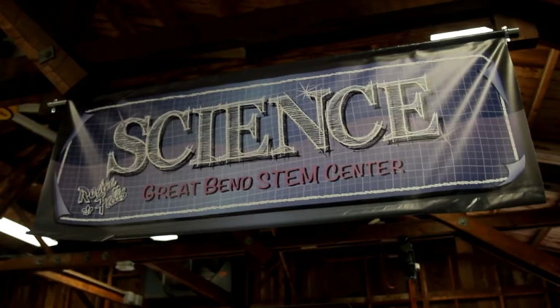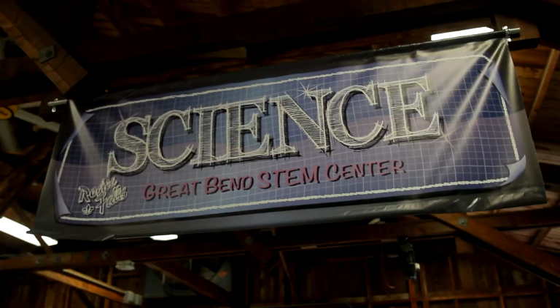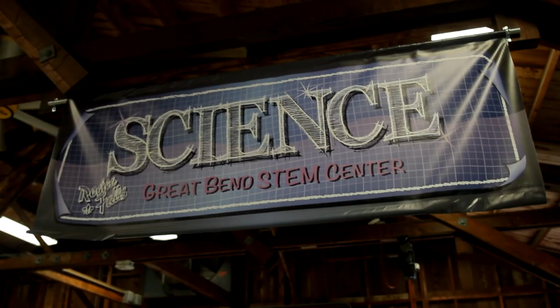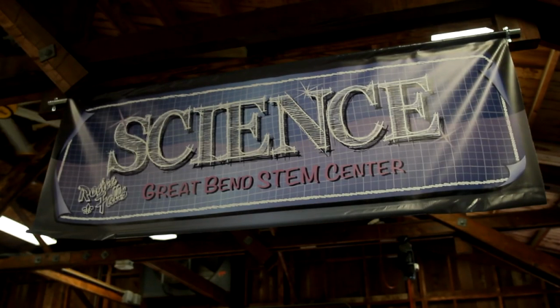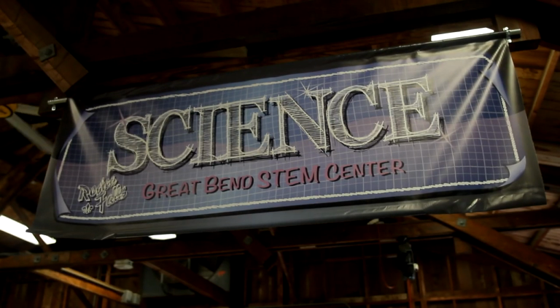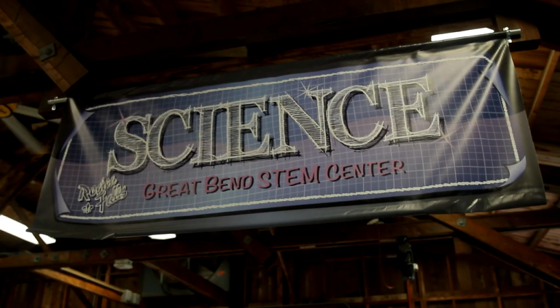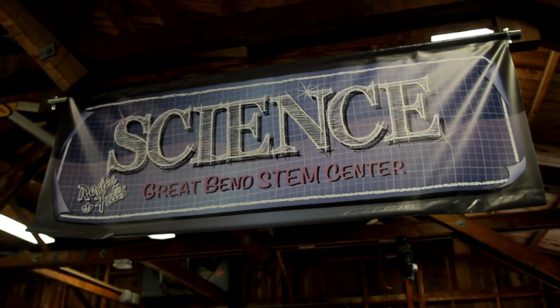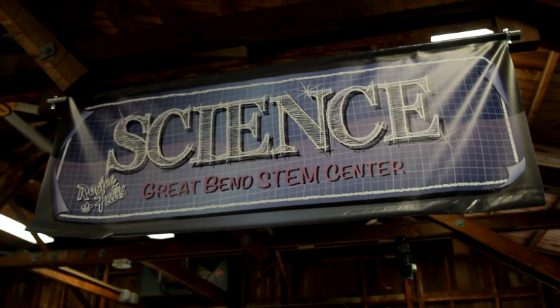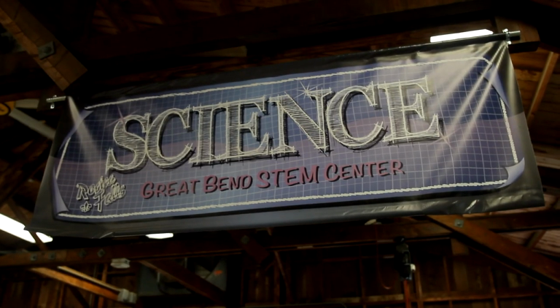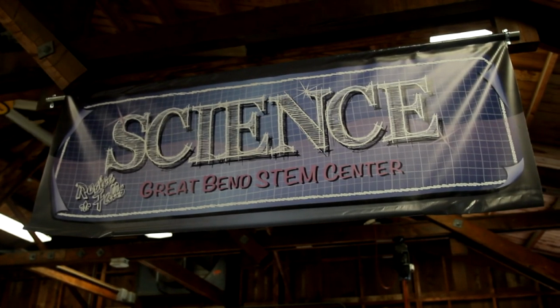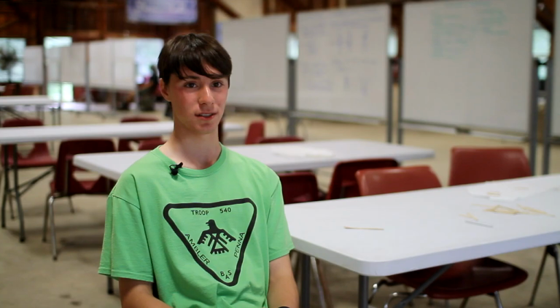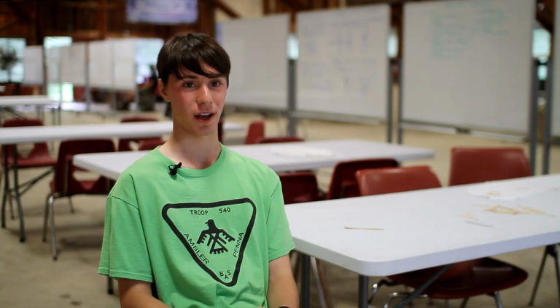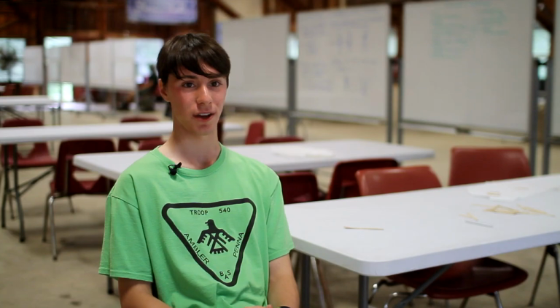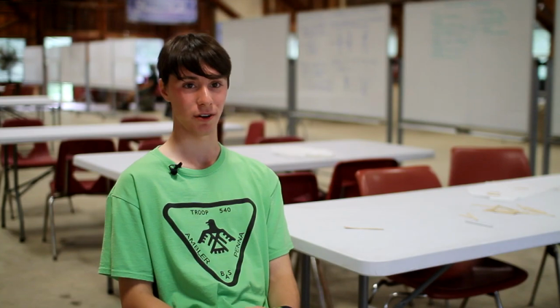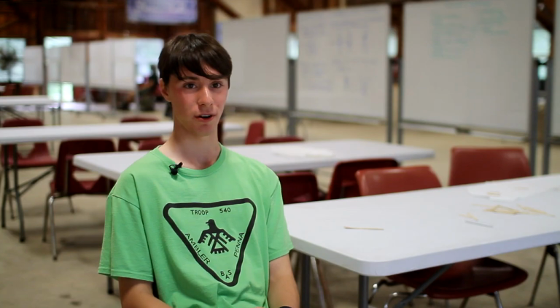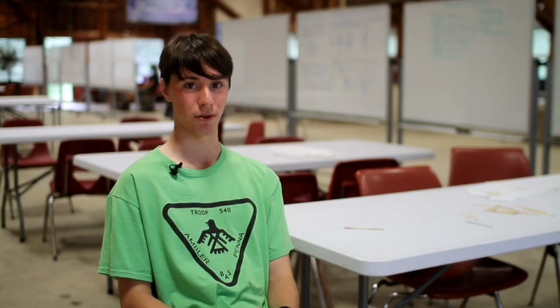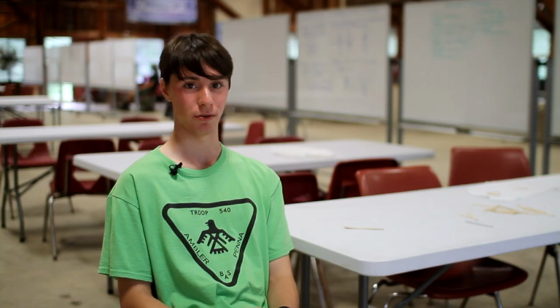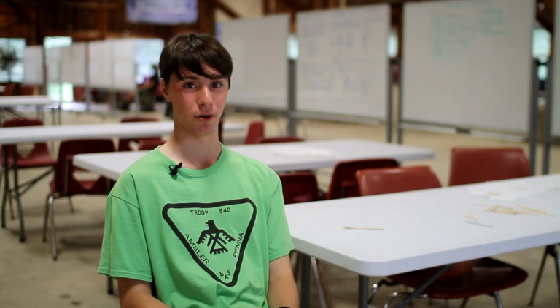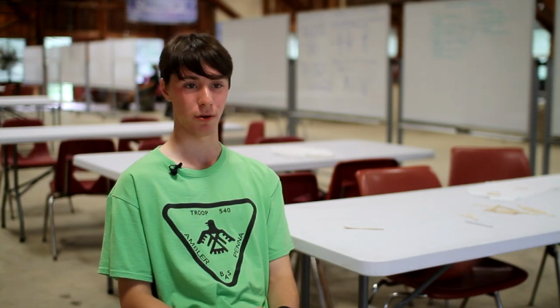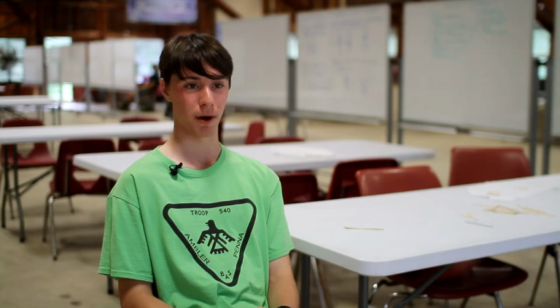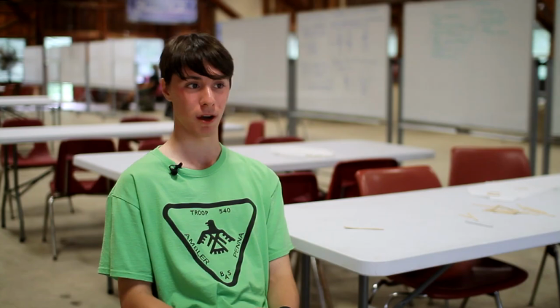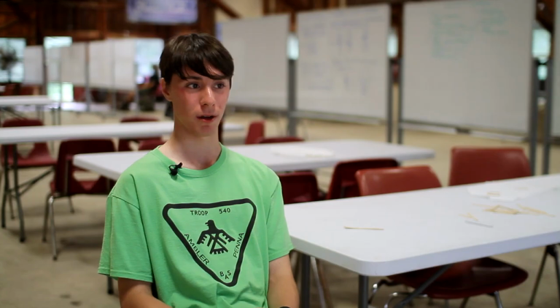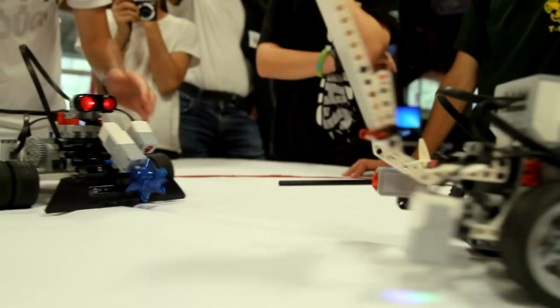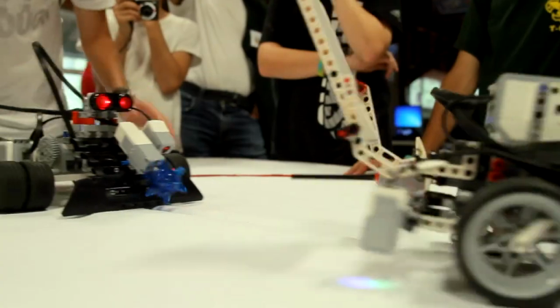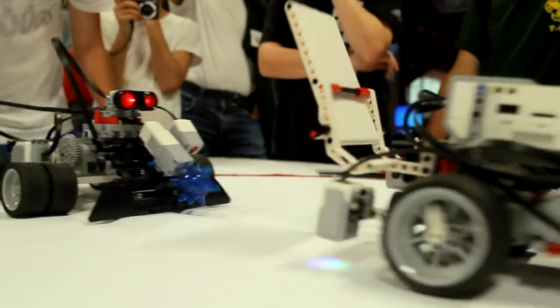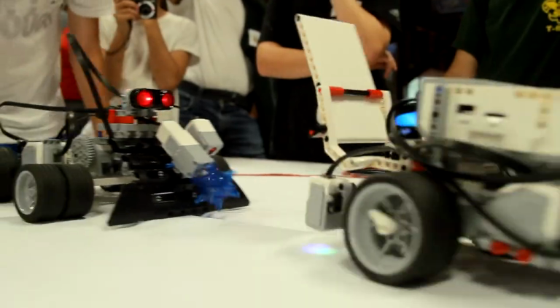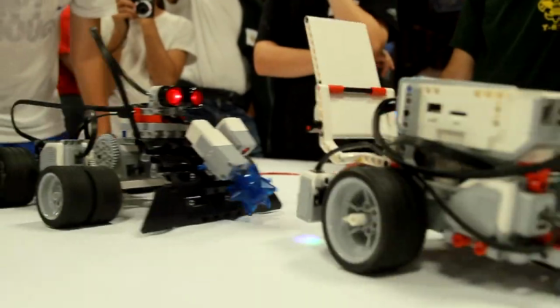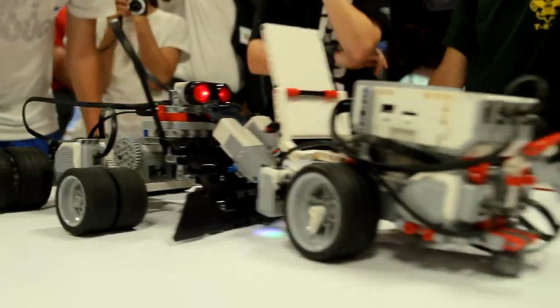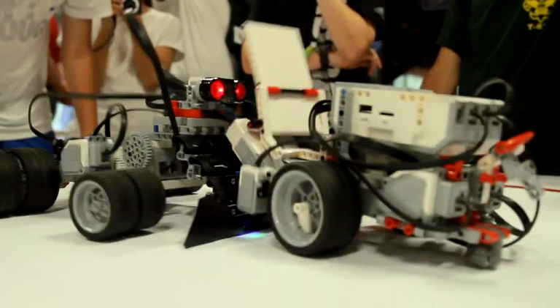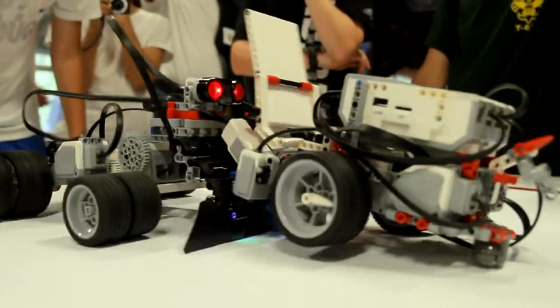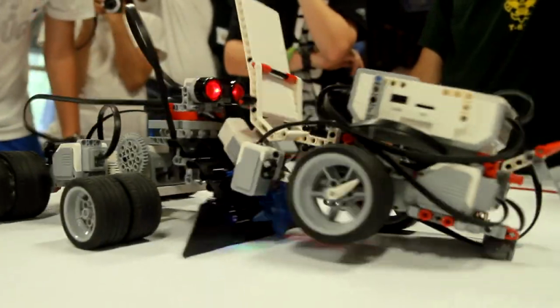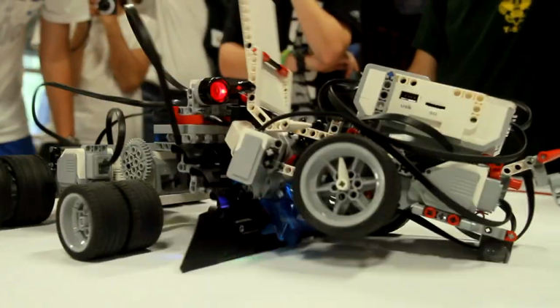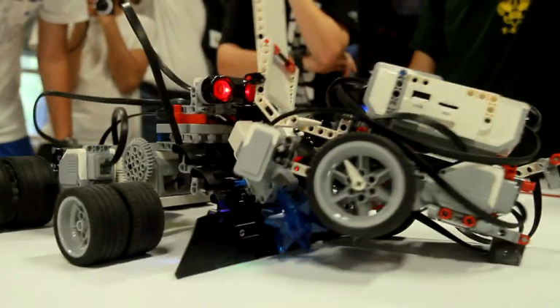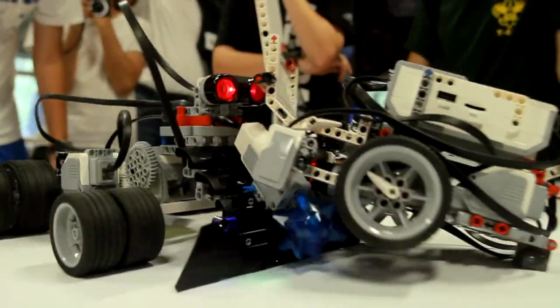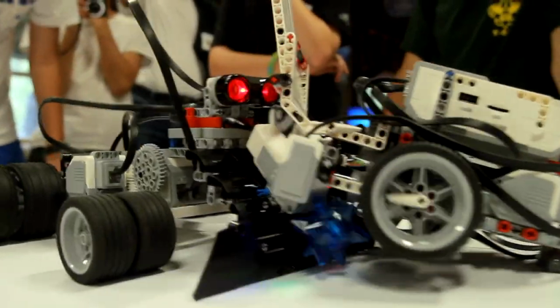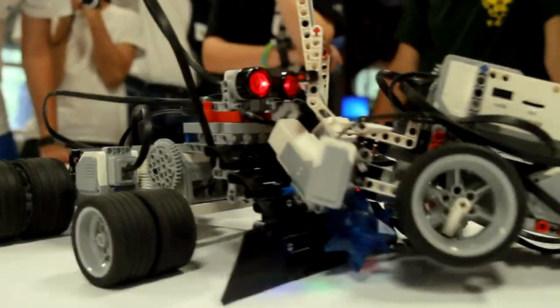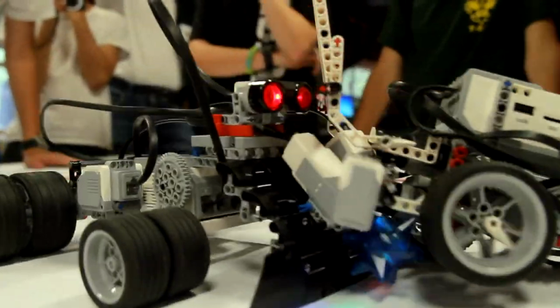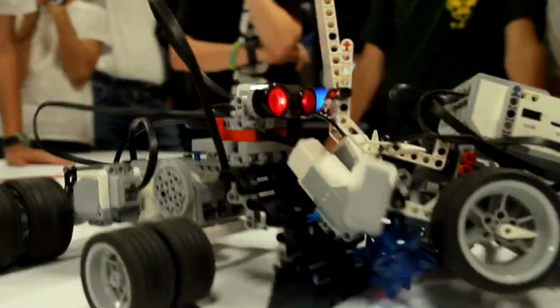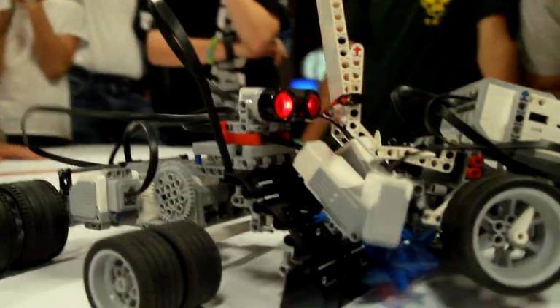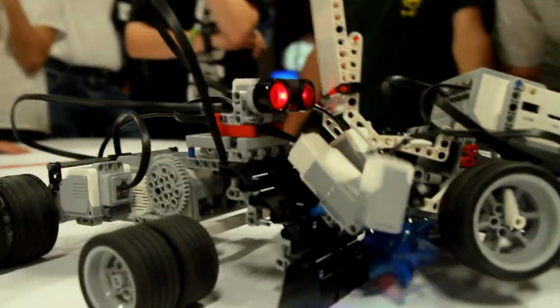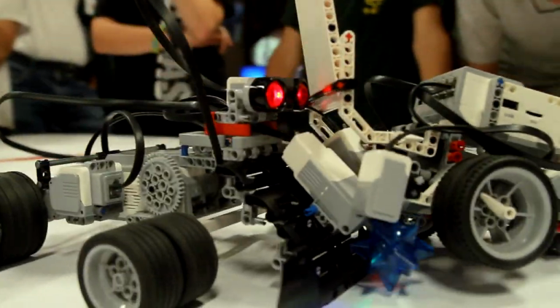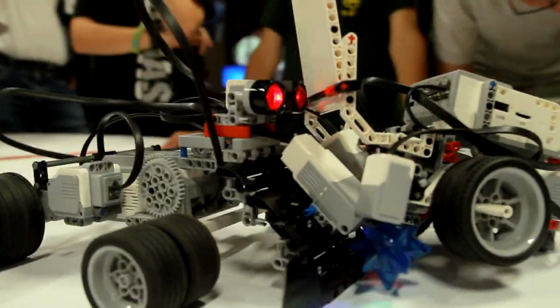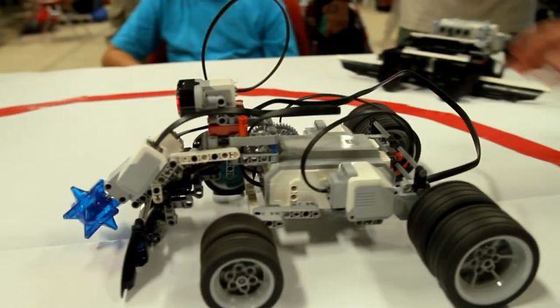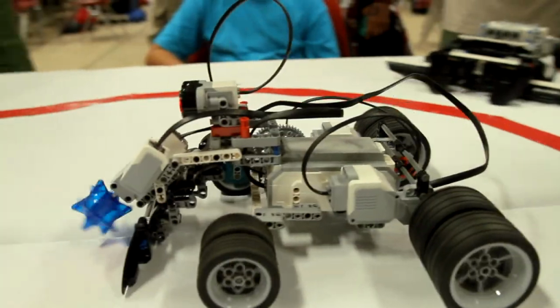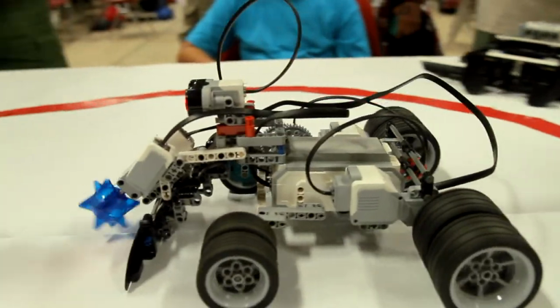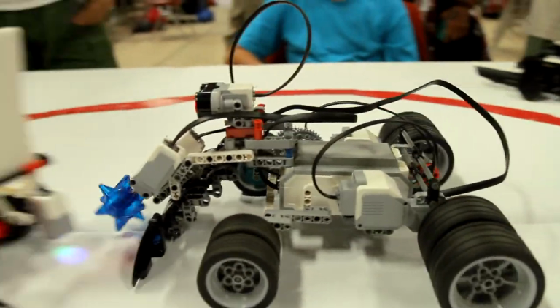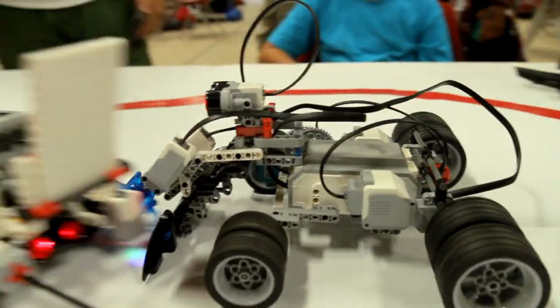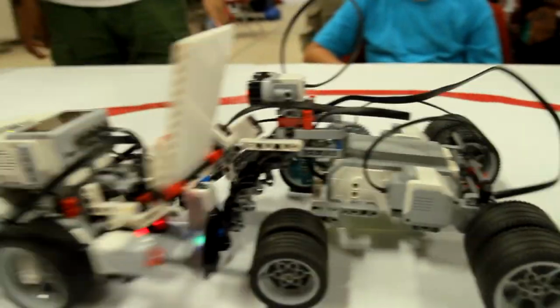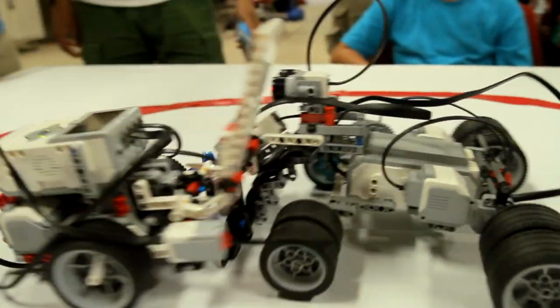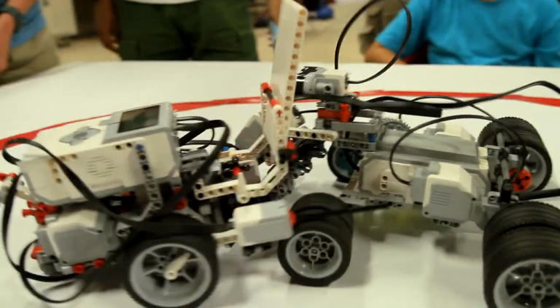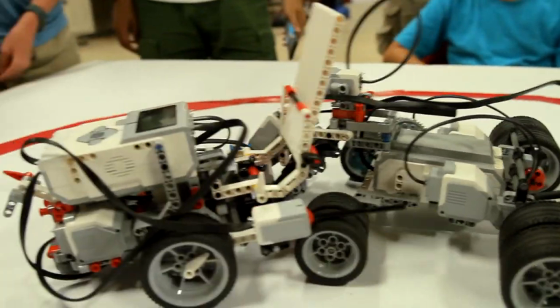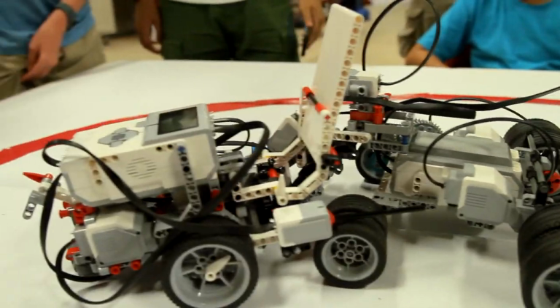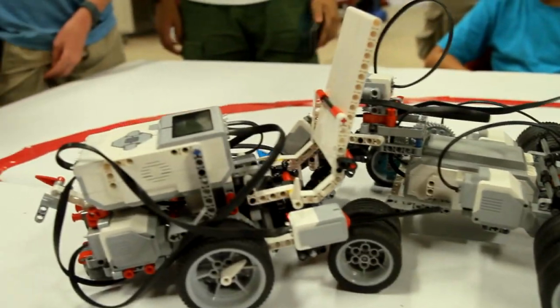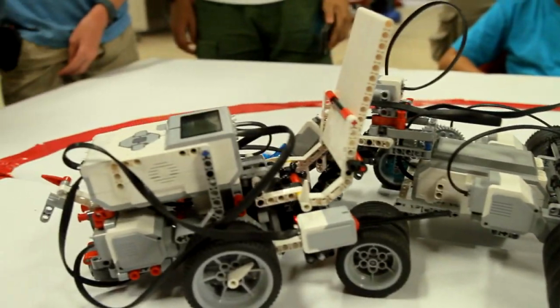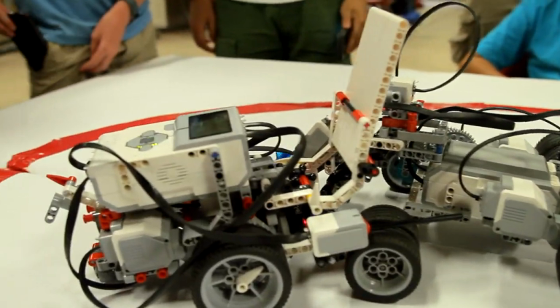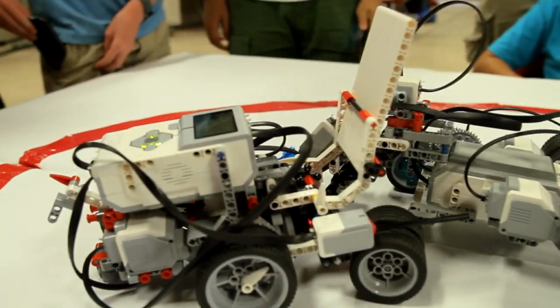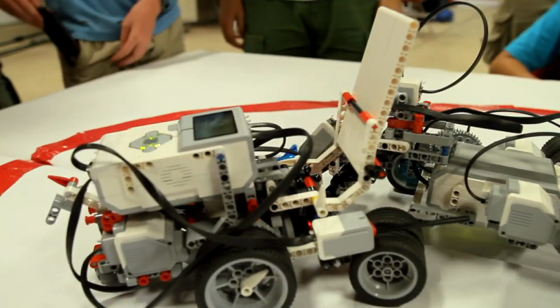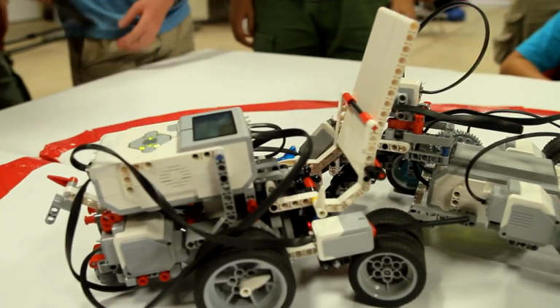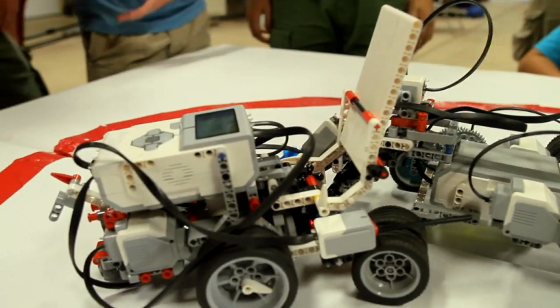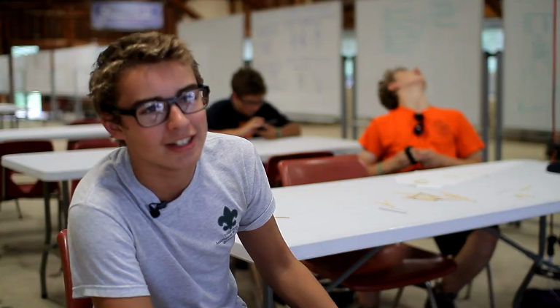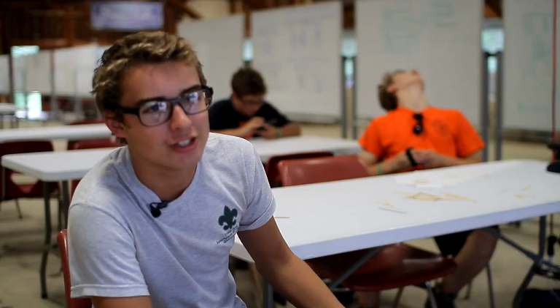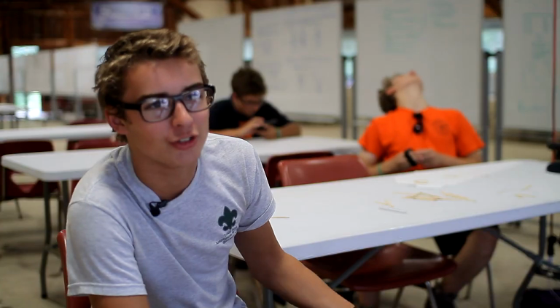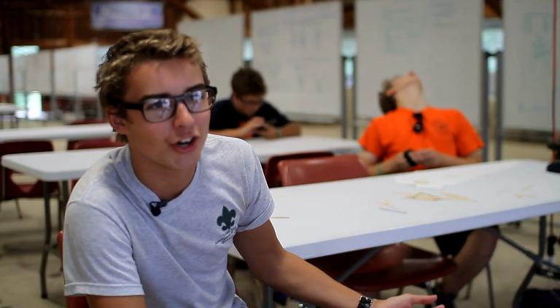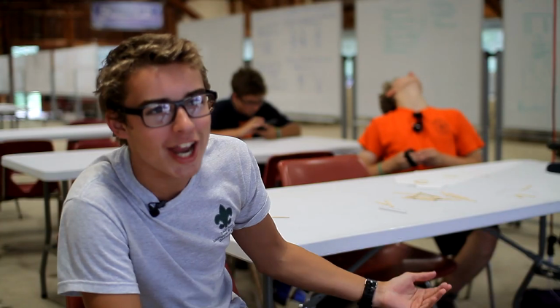We got to design our own robot, program it, and in the end we had a big competition. It's great.